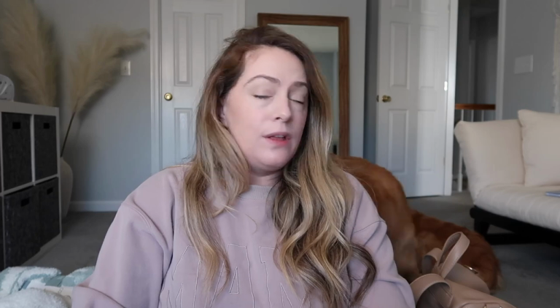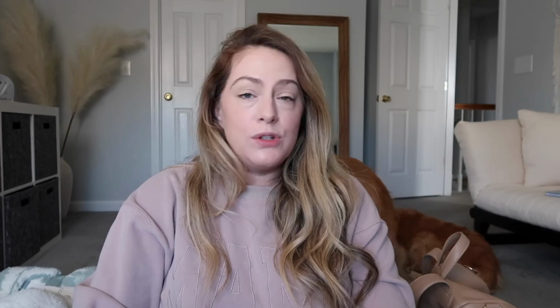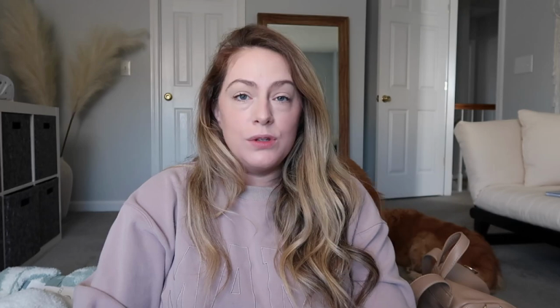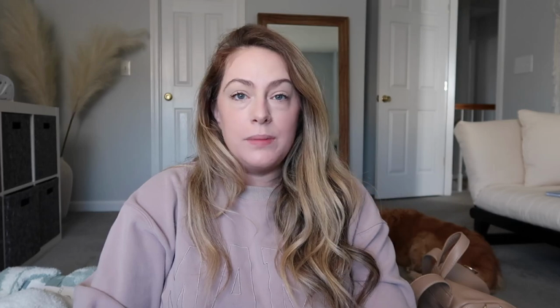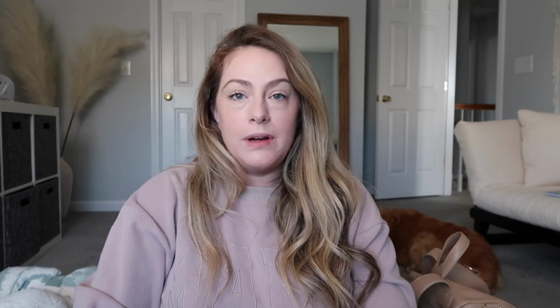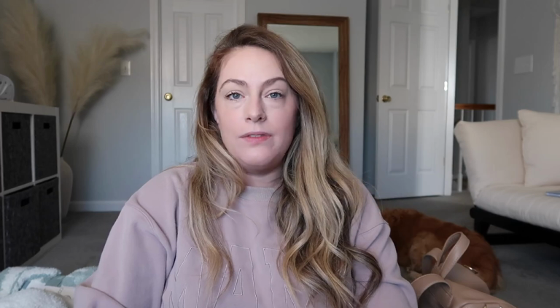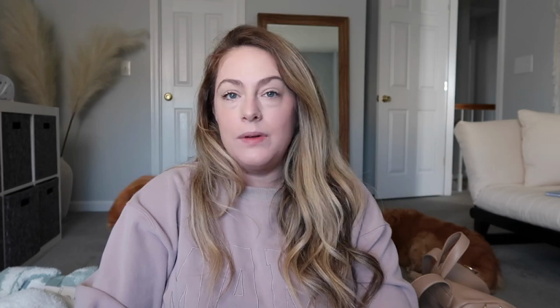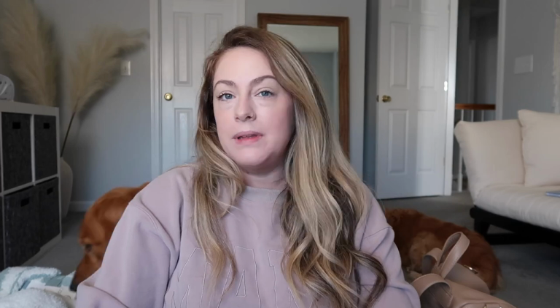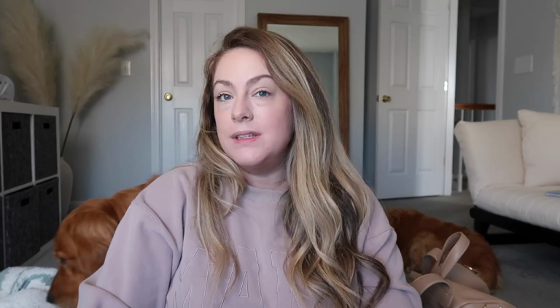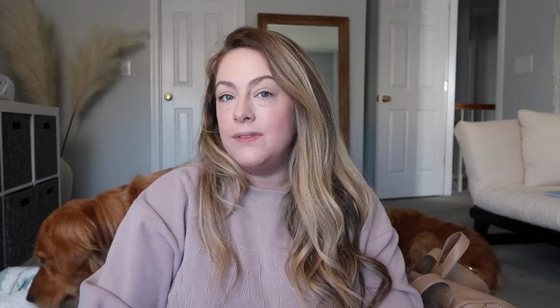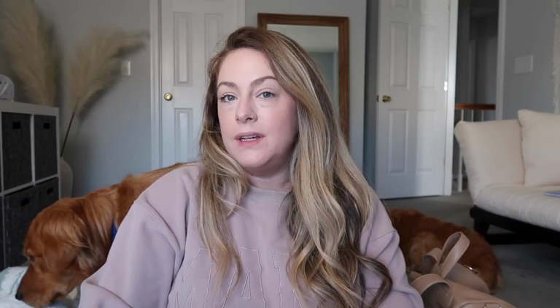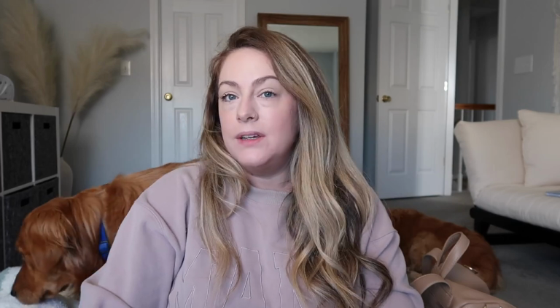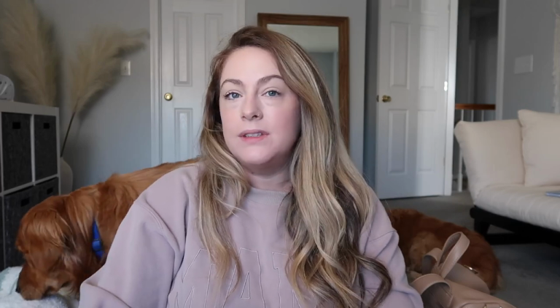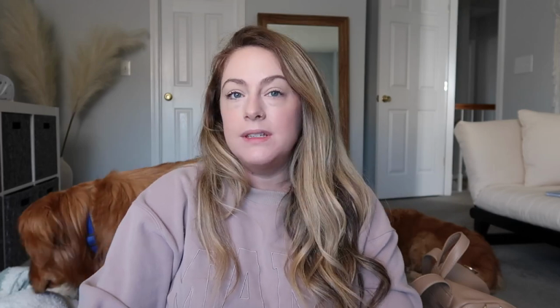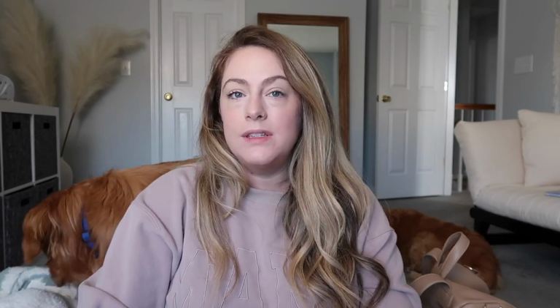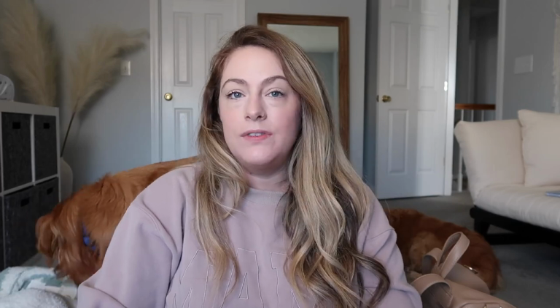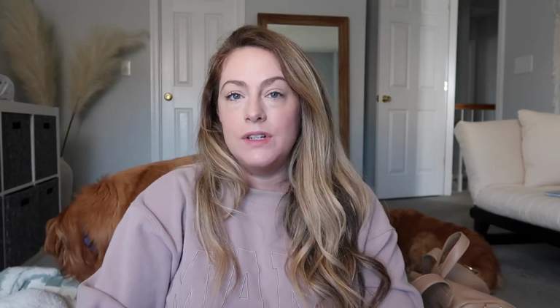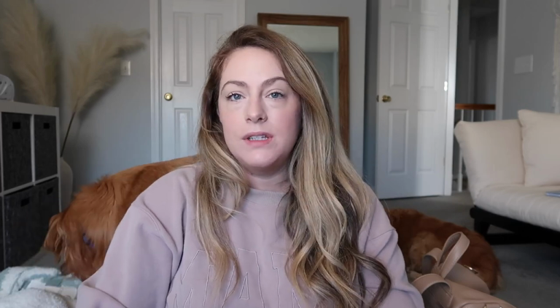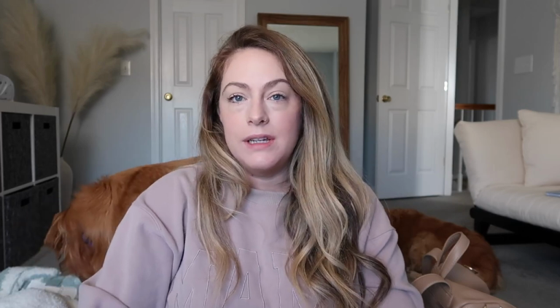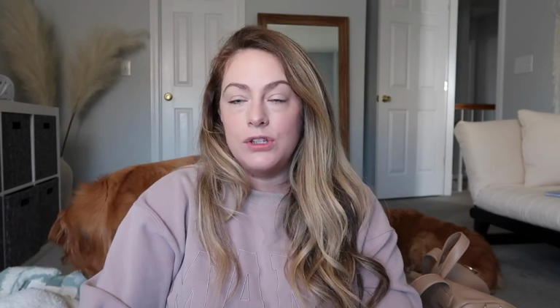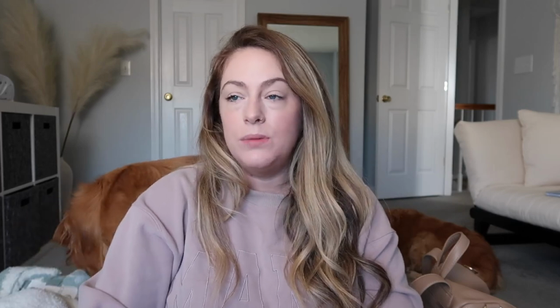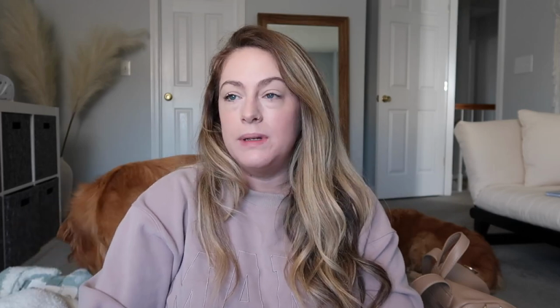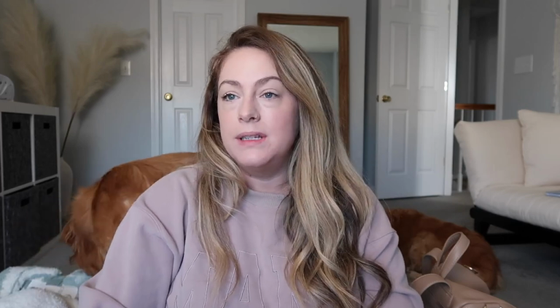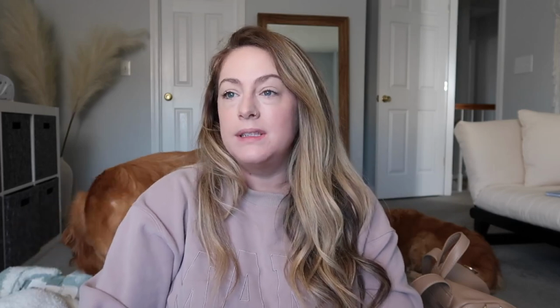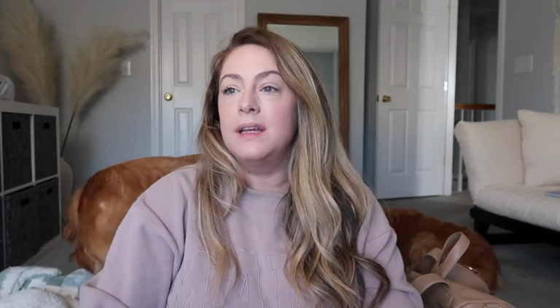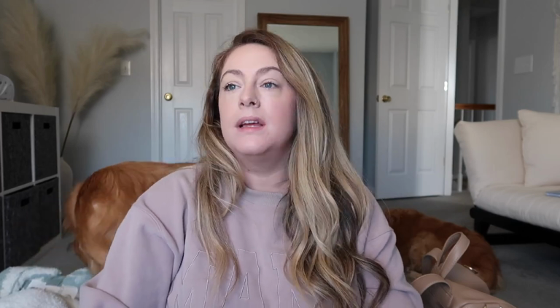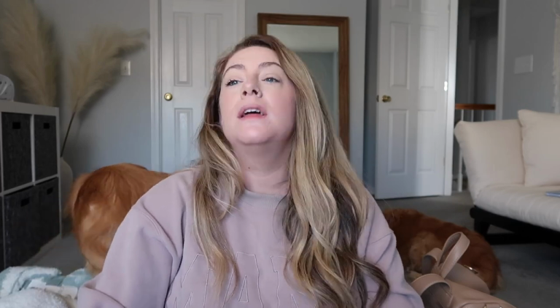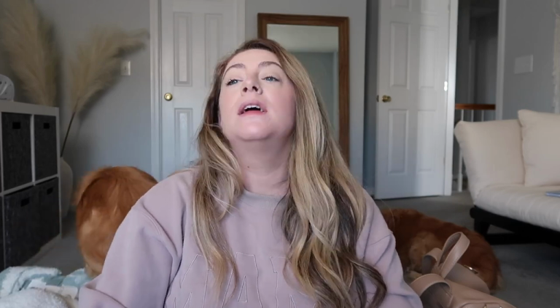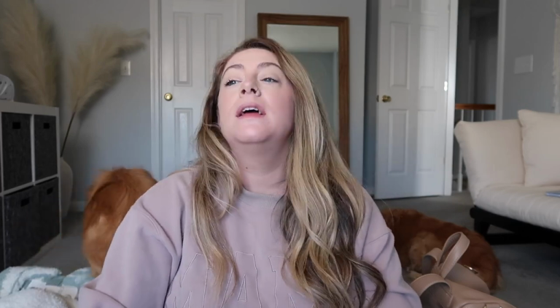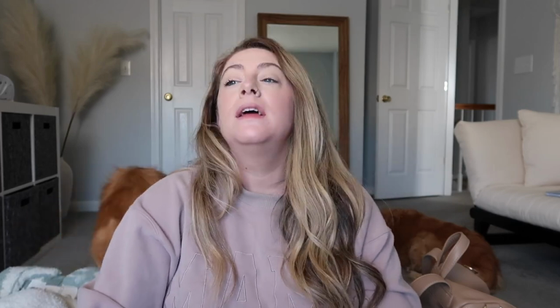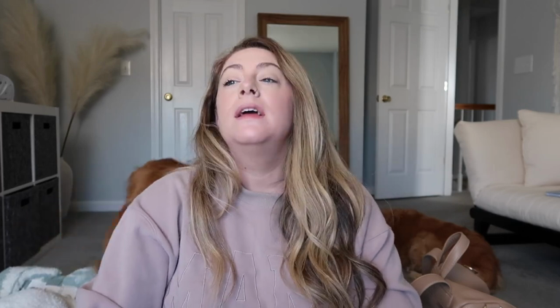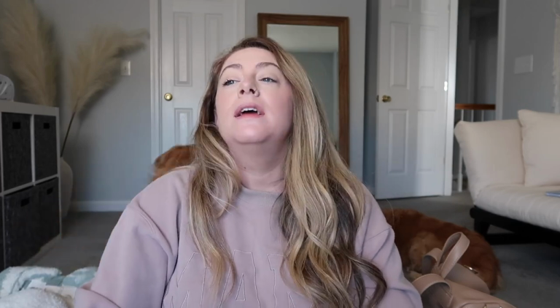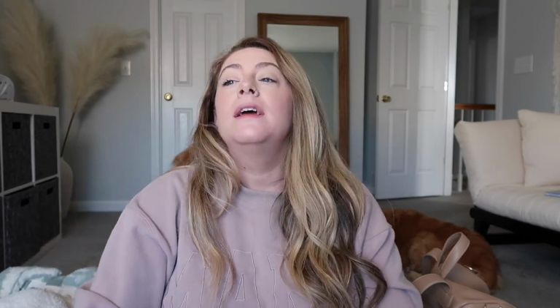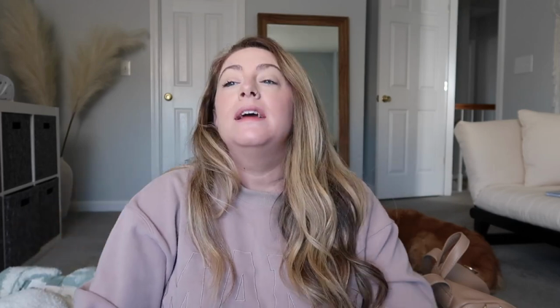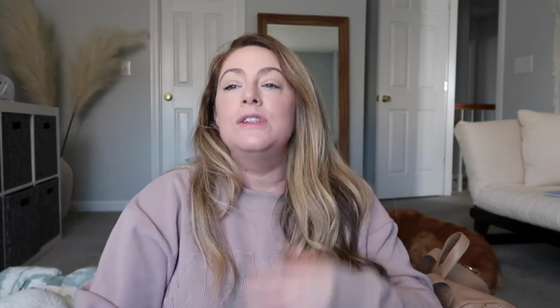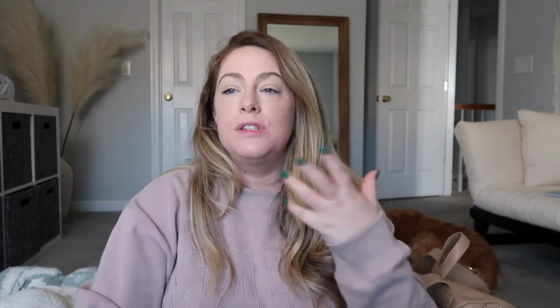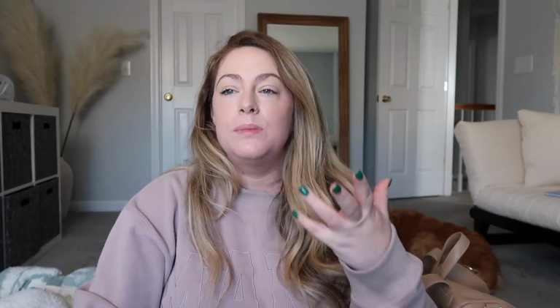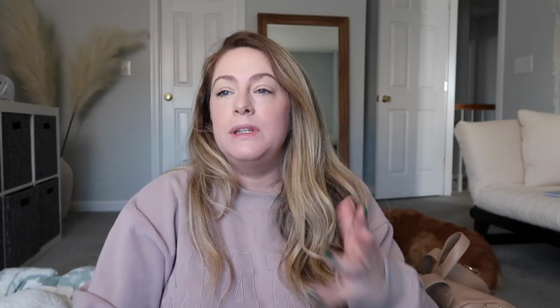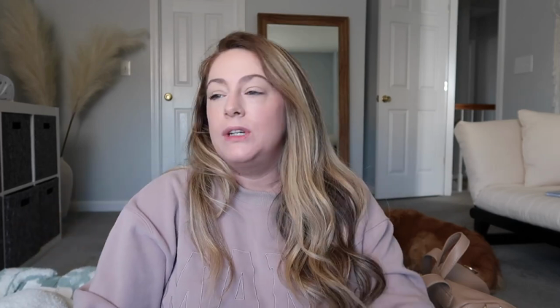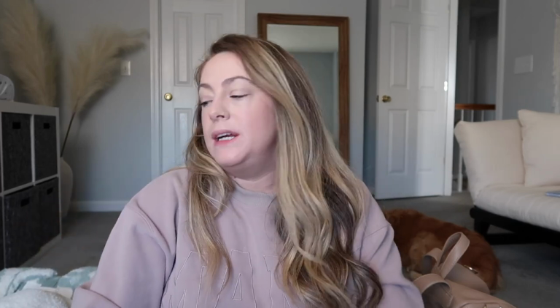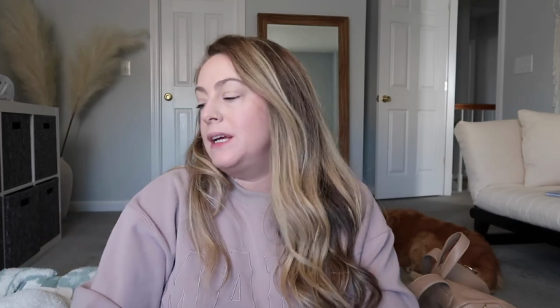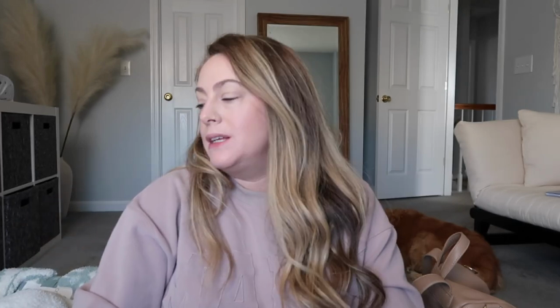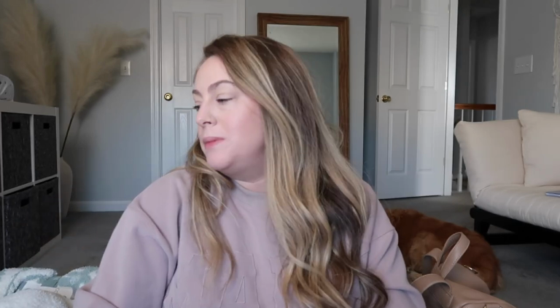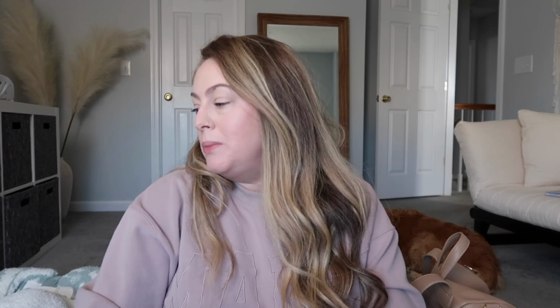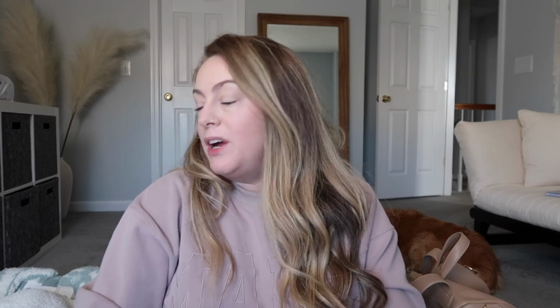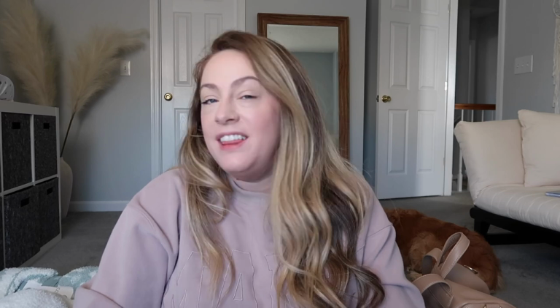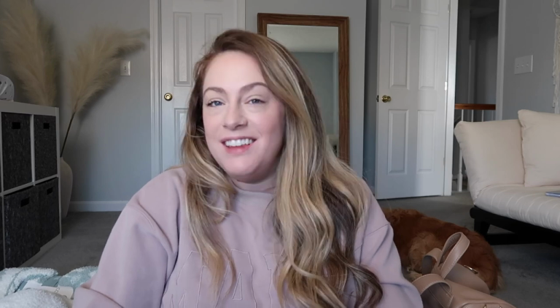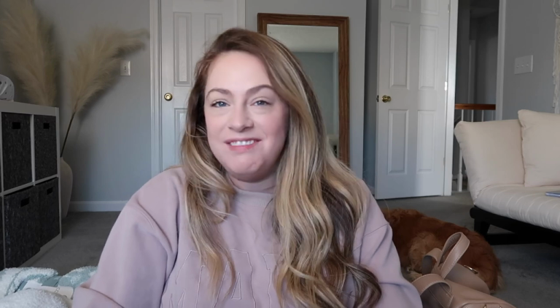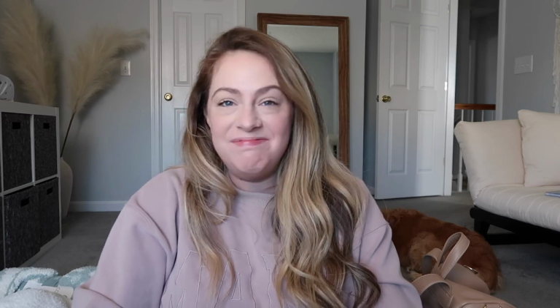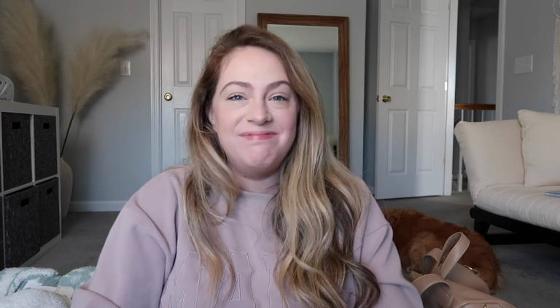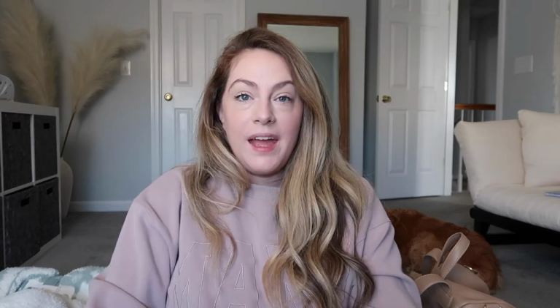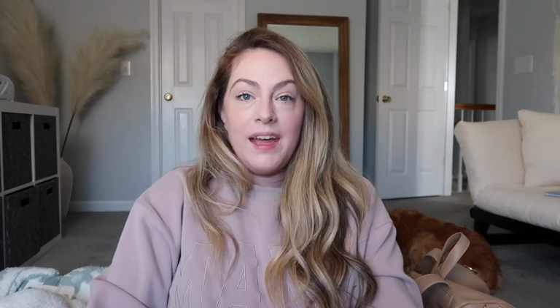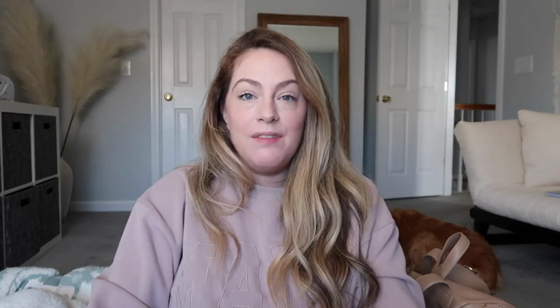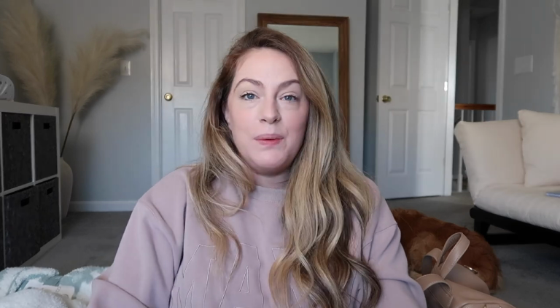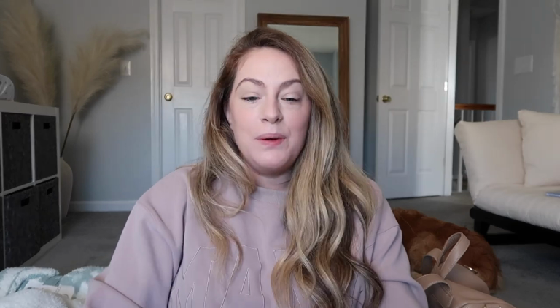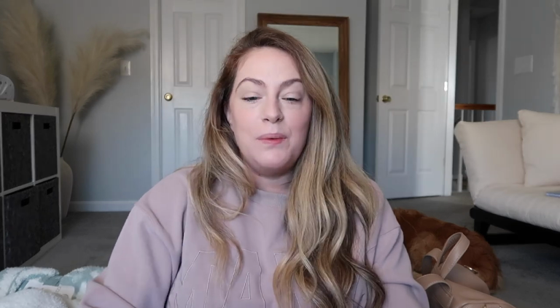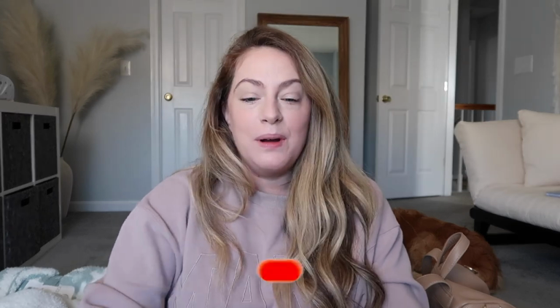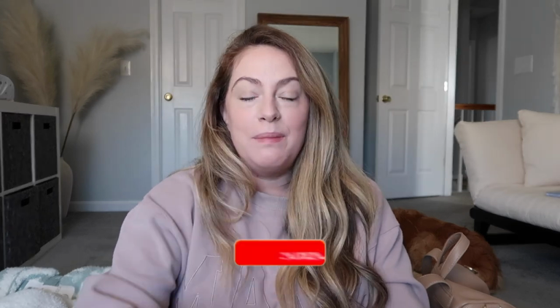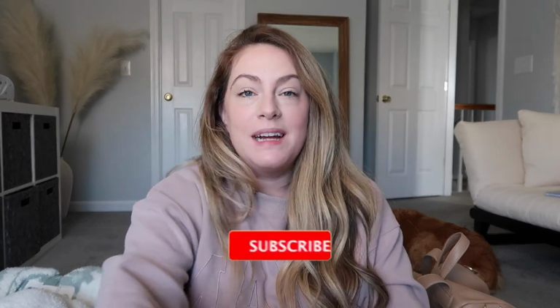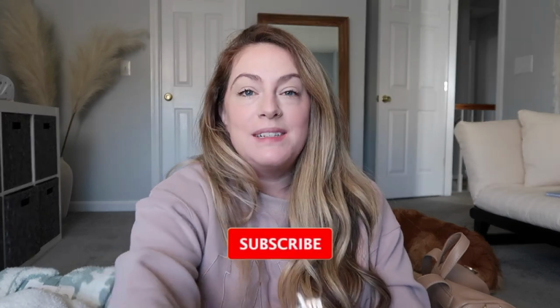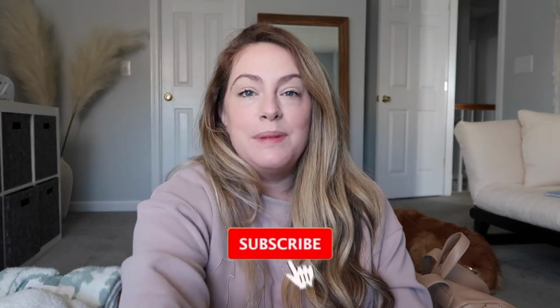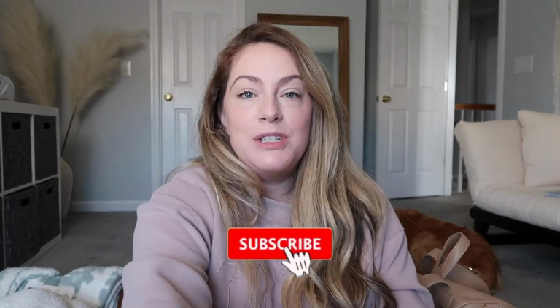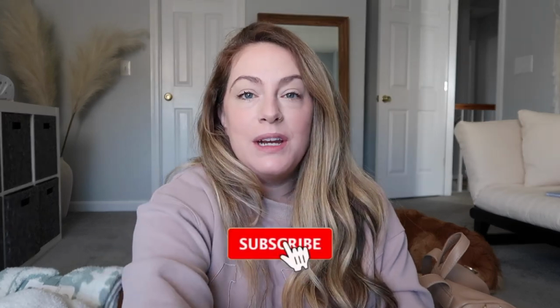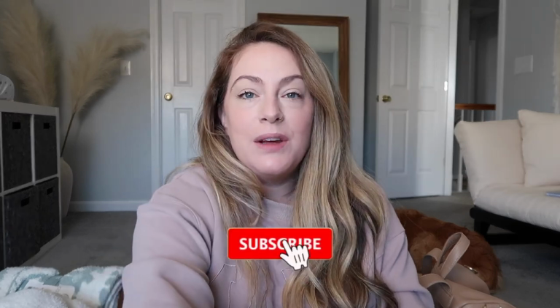The truth about filming these videos is the first like two minutes is just me trying to catch my breath. Hey everyone, welcome back to my channel.